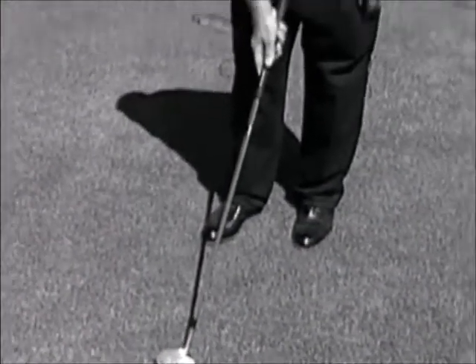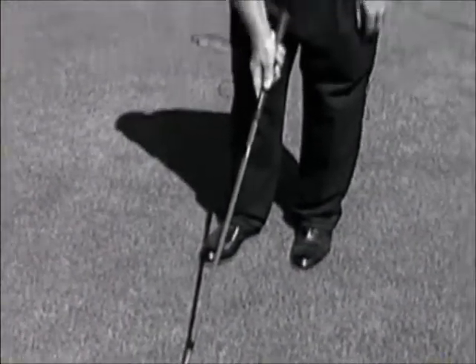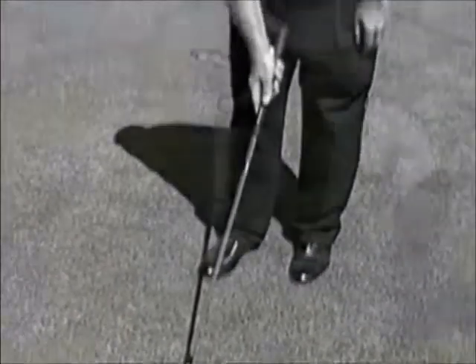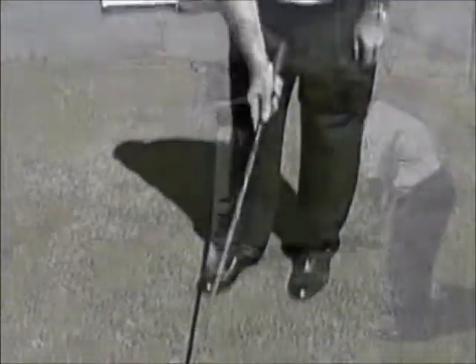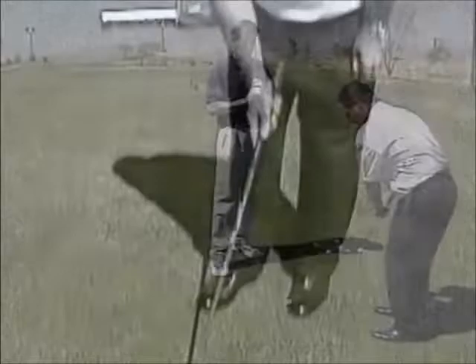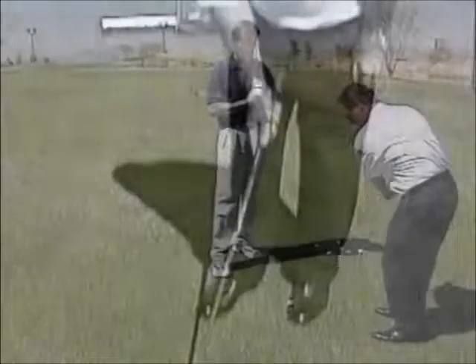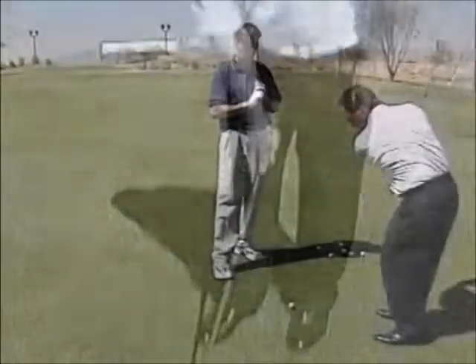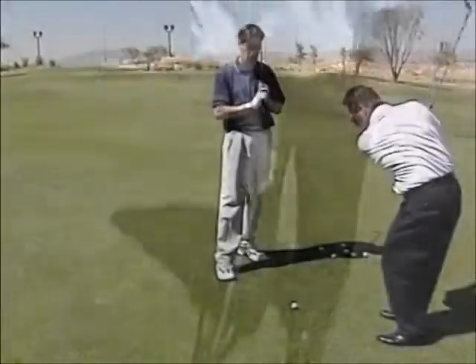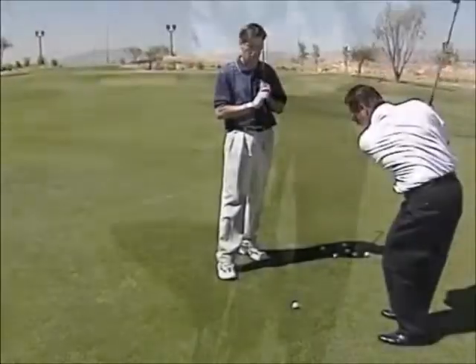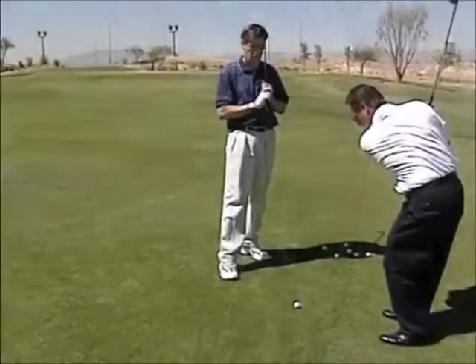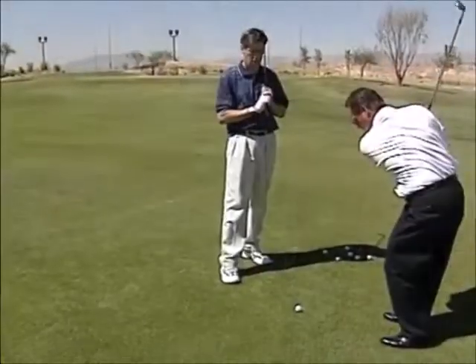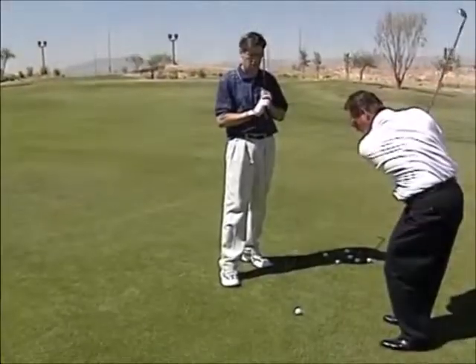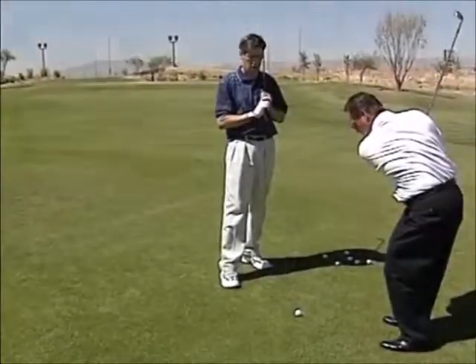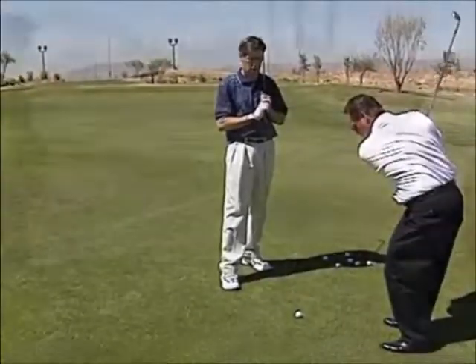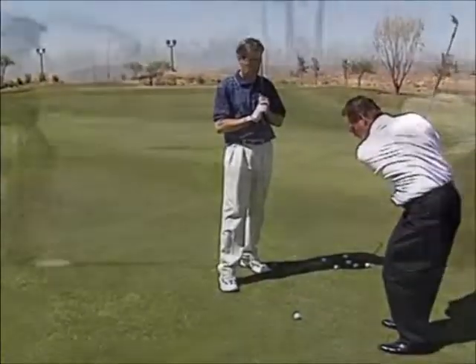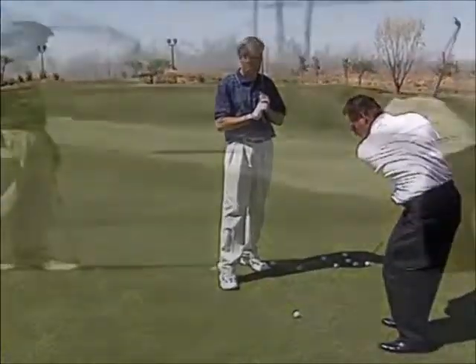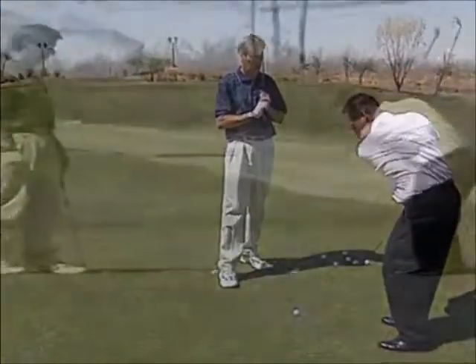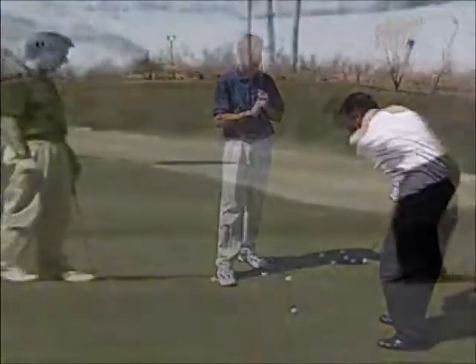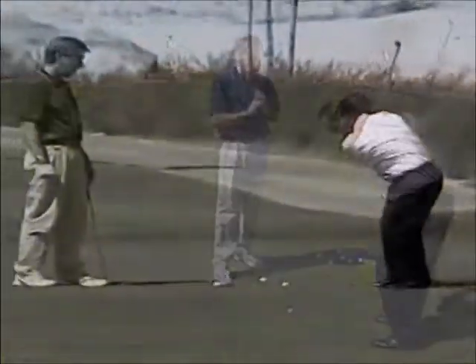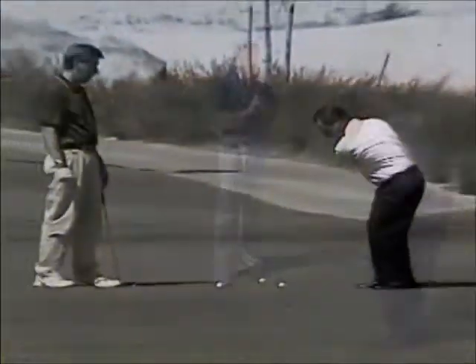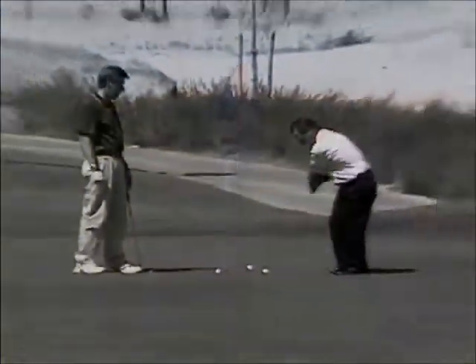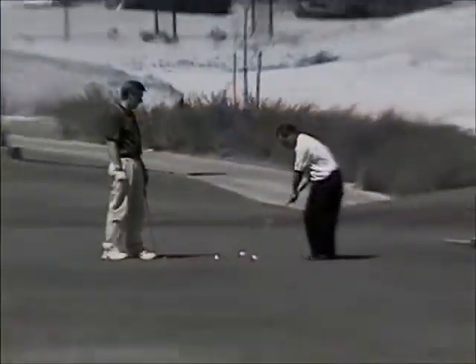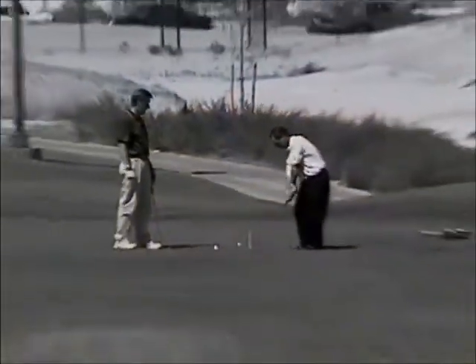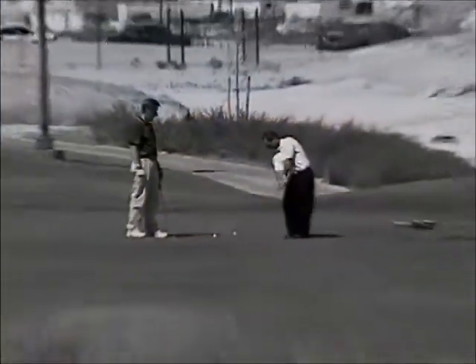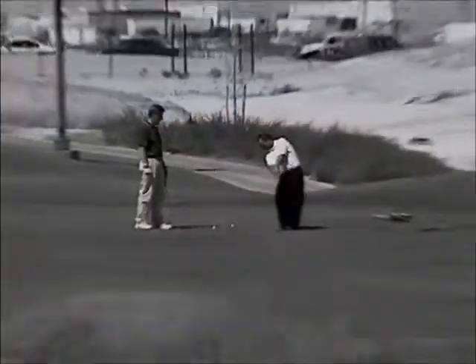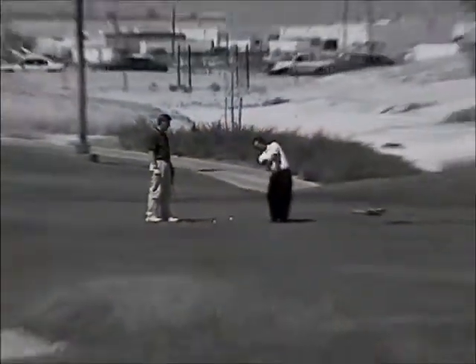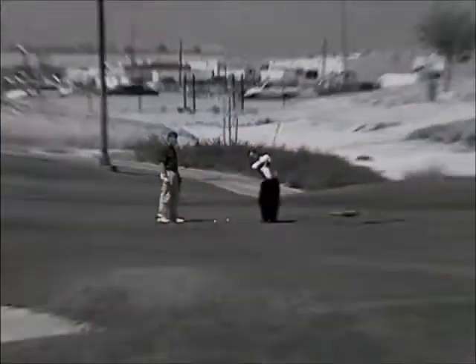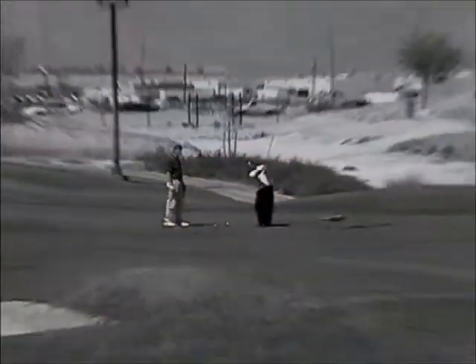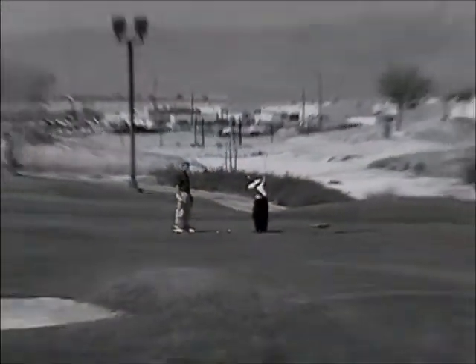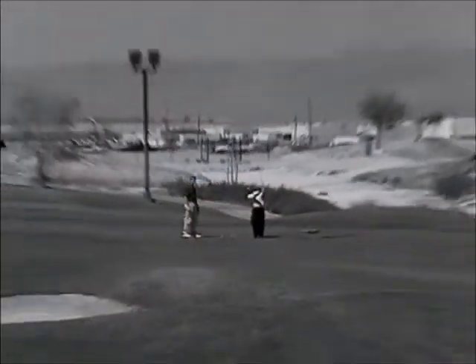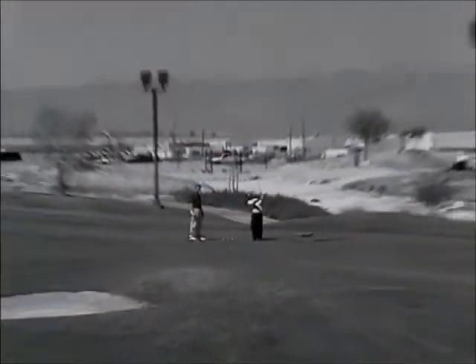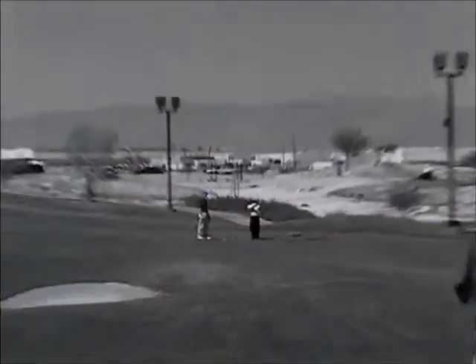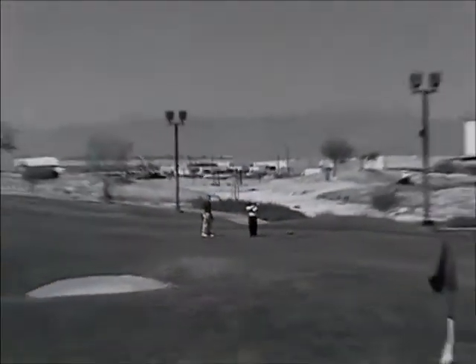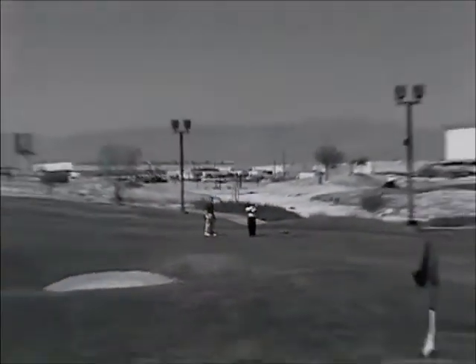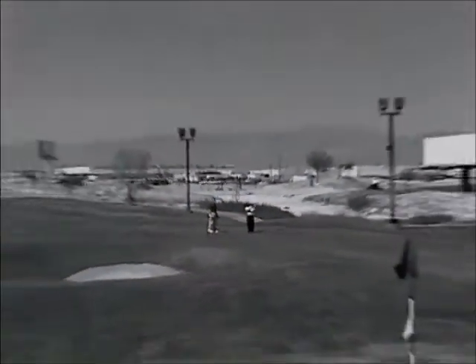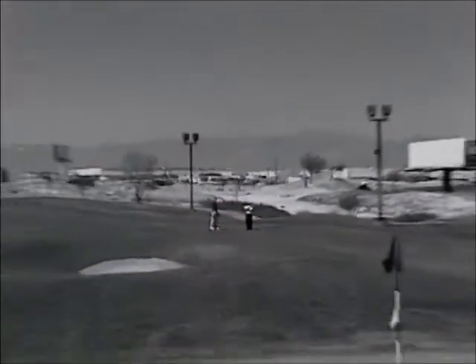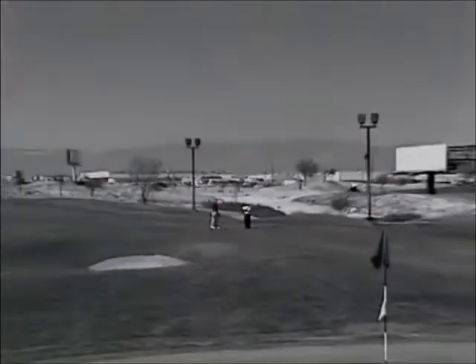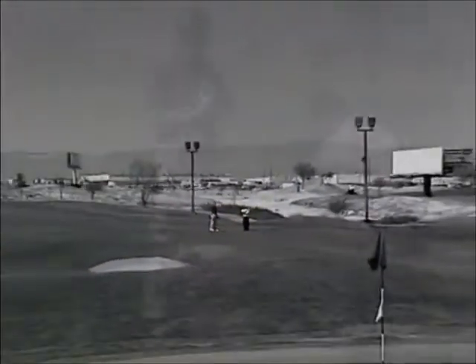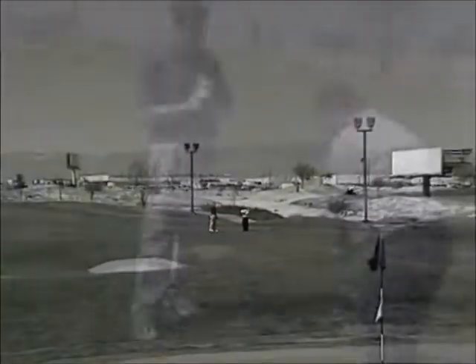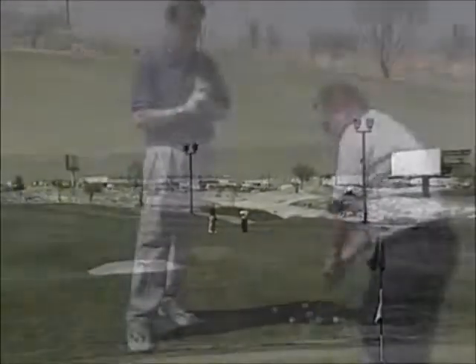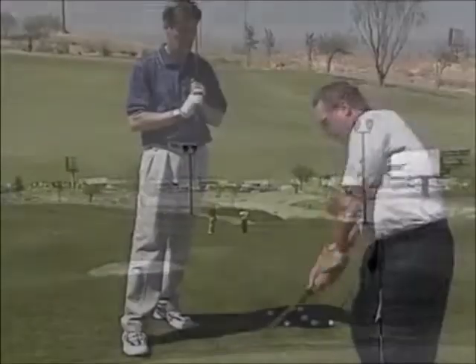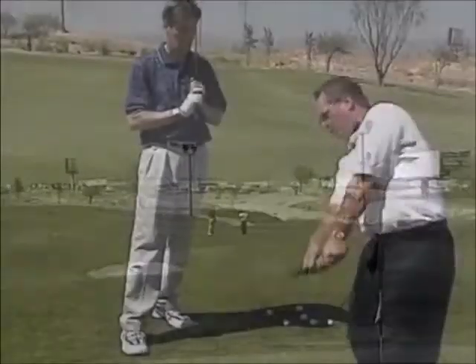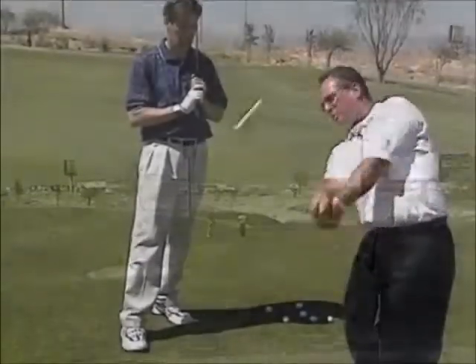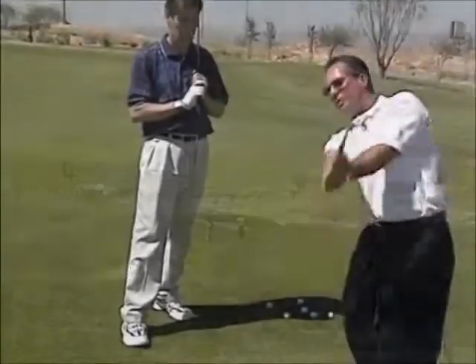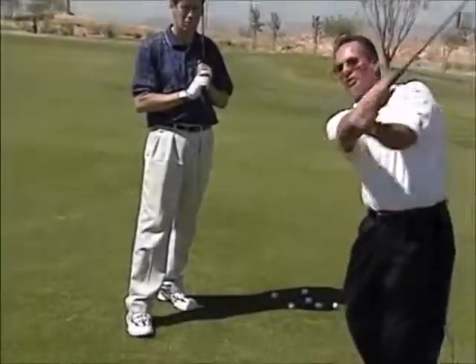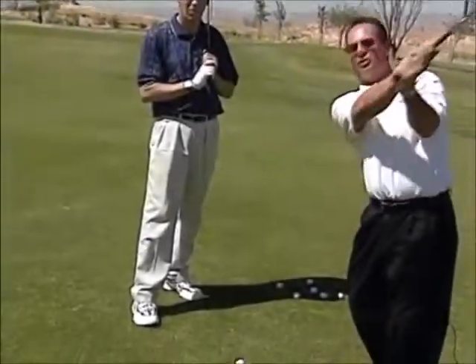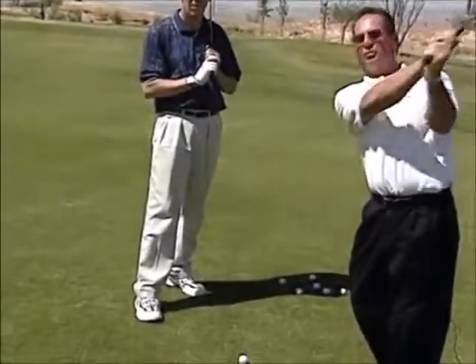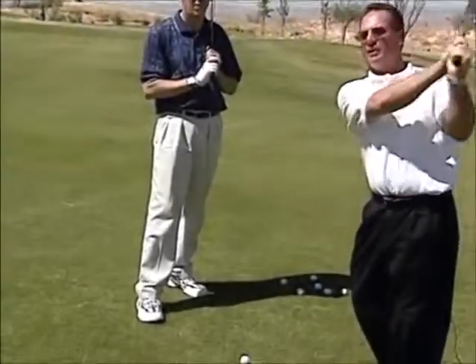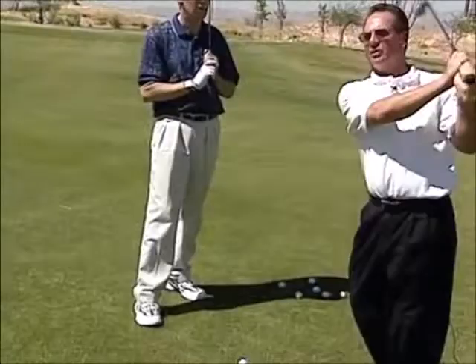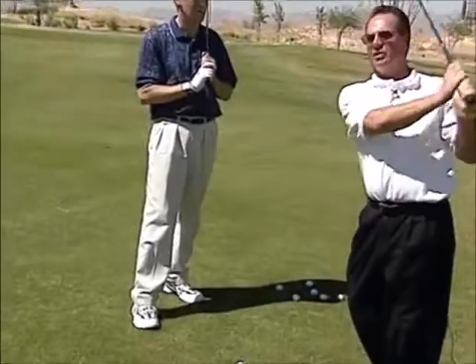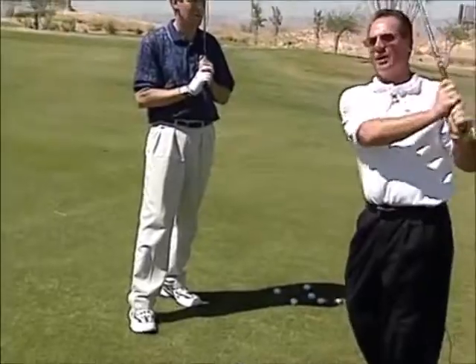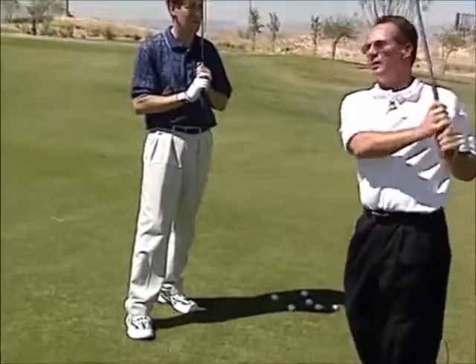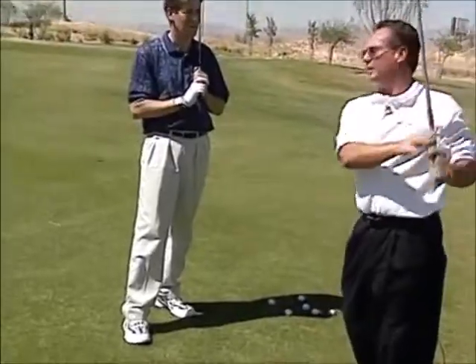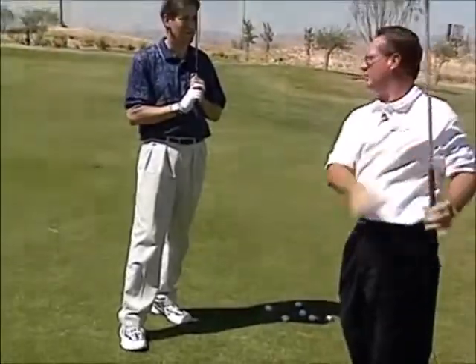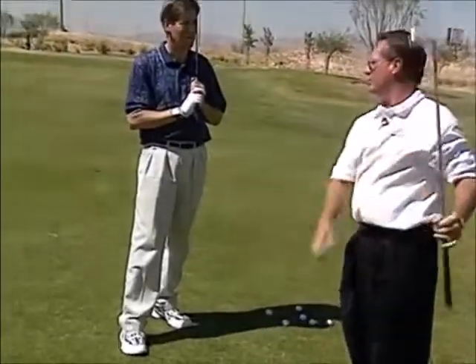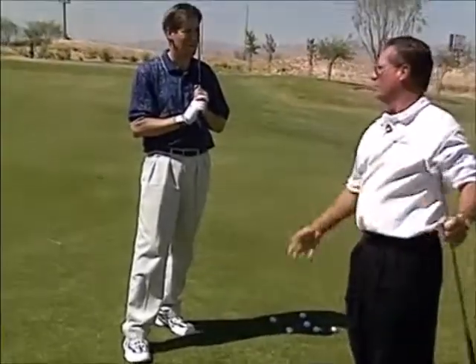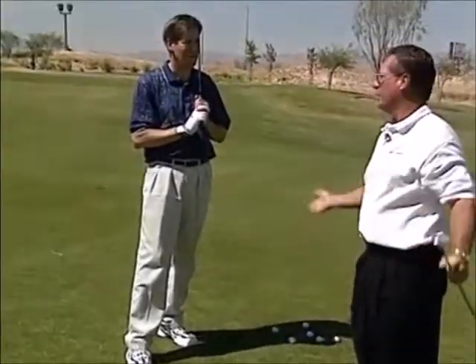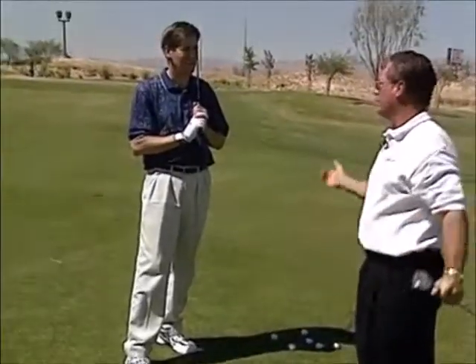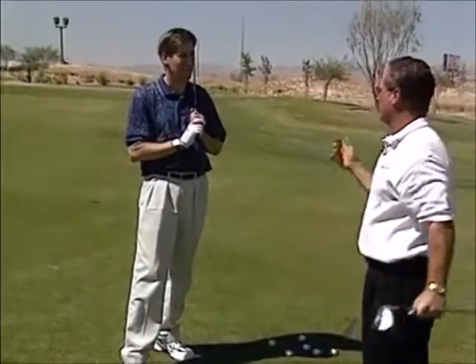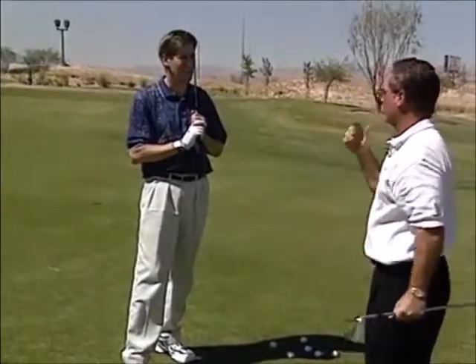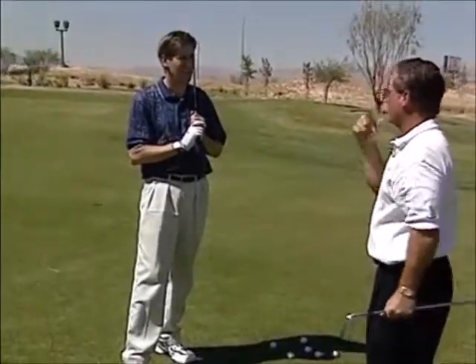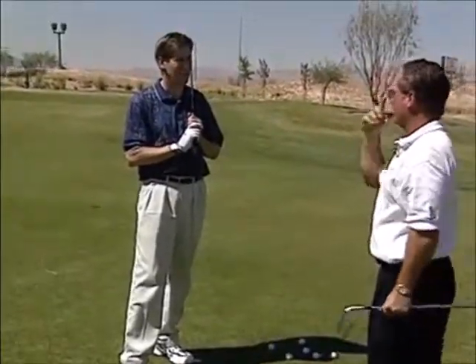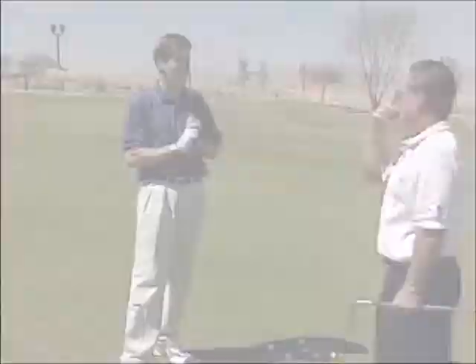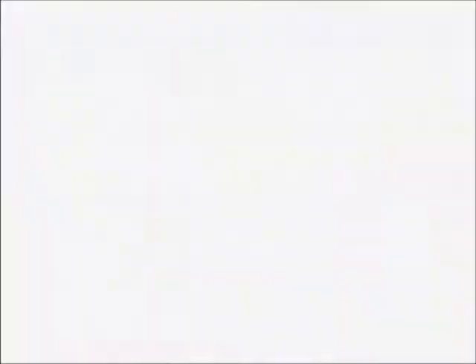Just go ahead and swing — turn the shoulders away, then rotate the lower body through and just strike the shot as you would any other golf swing.